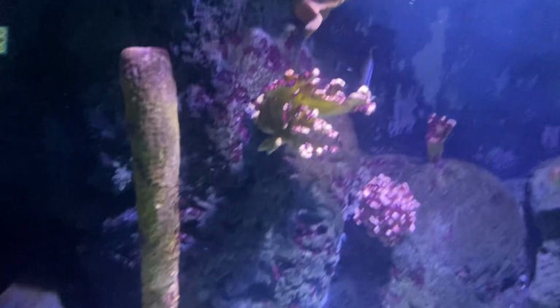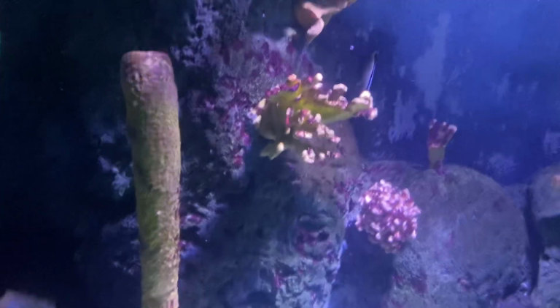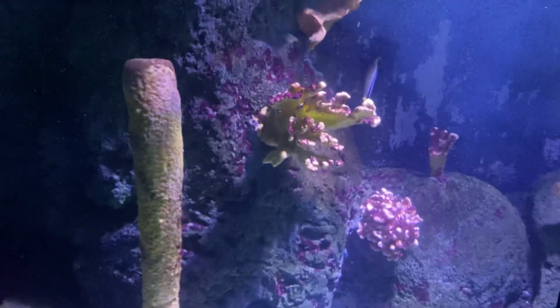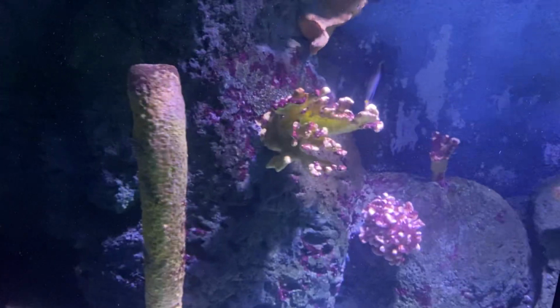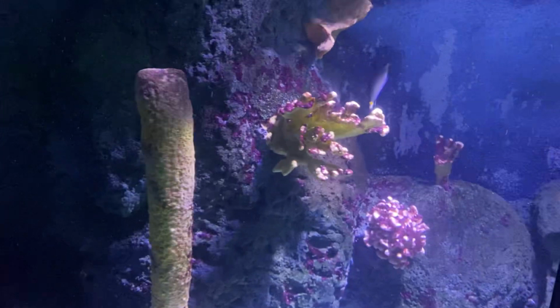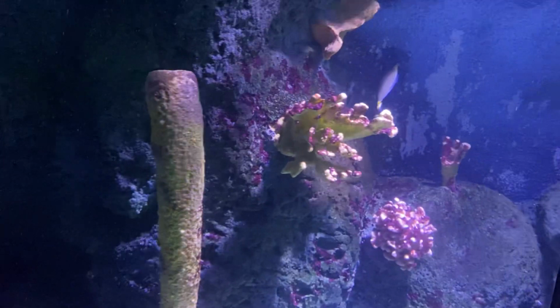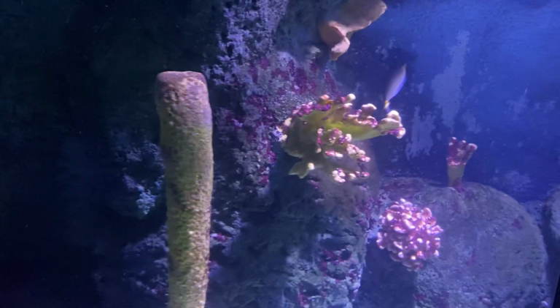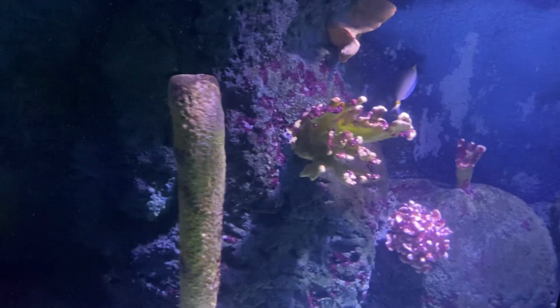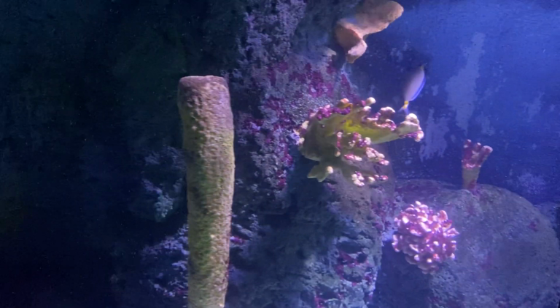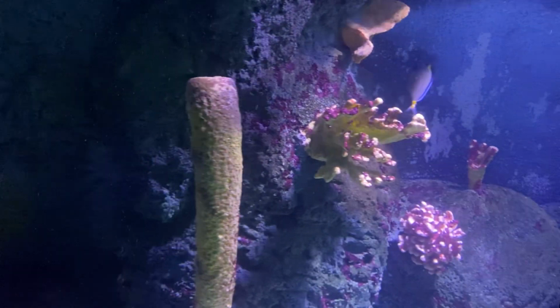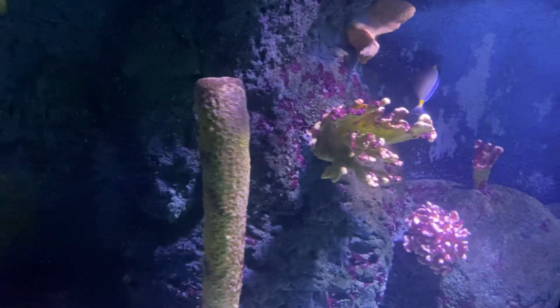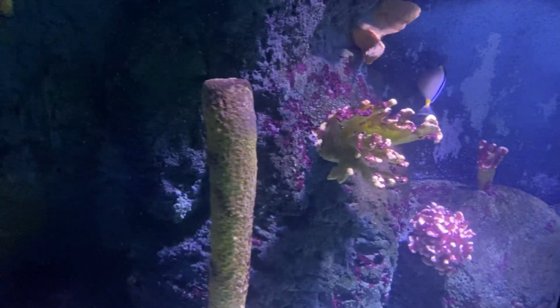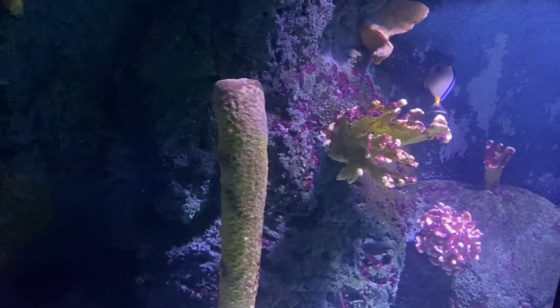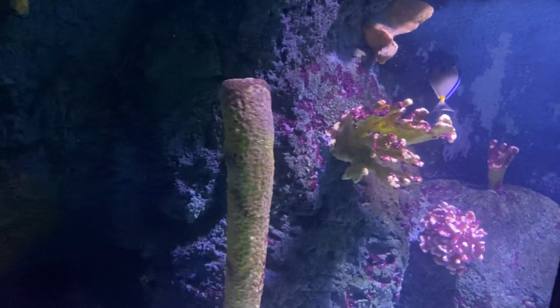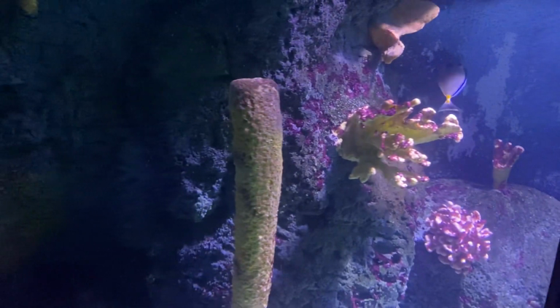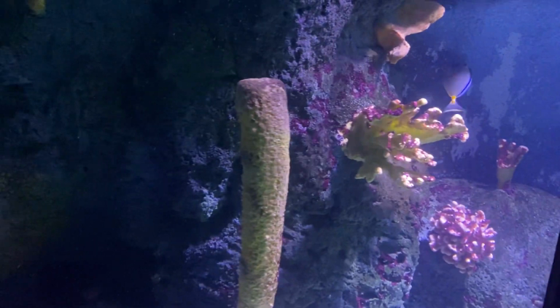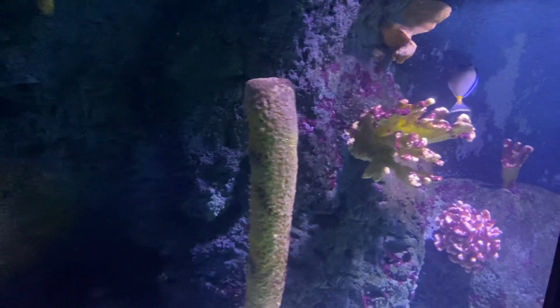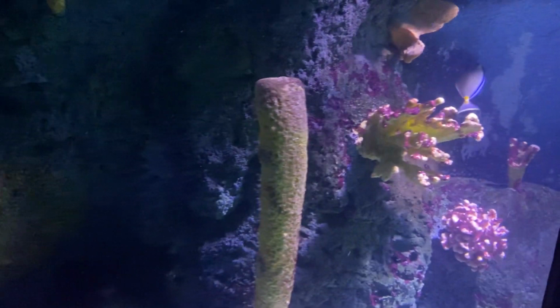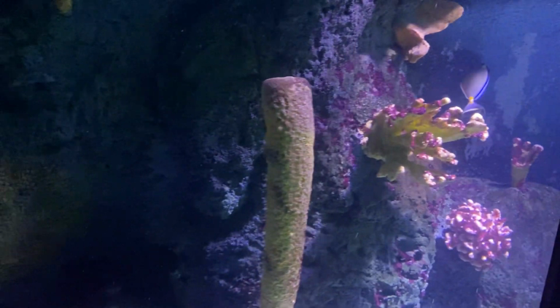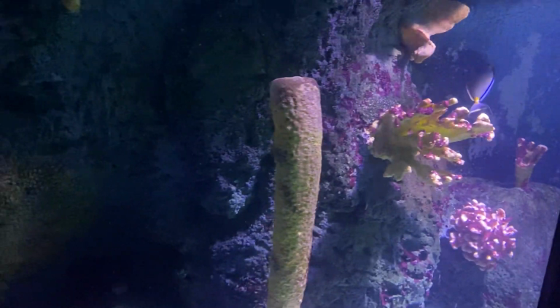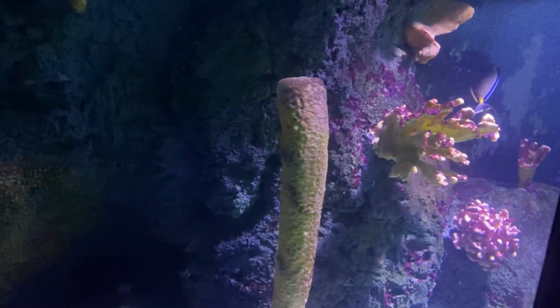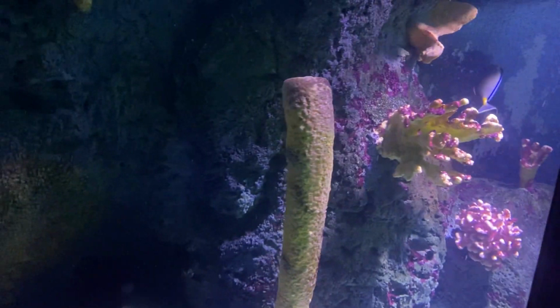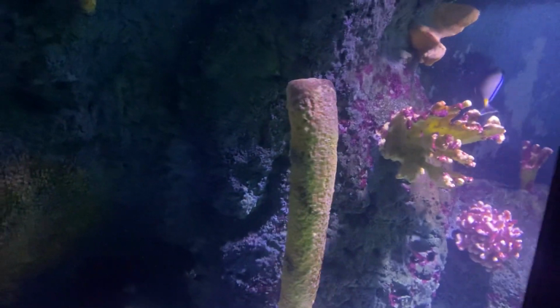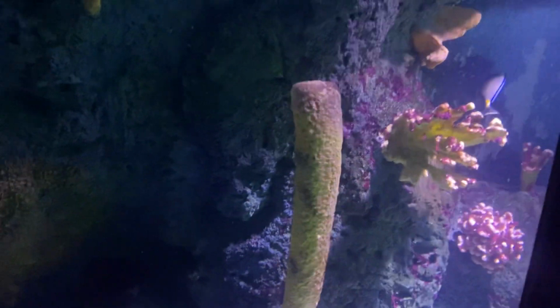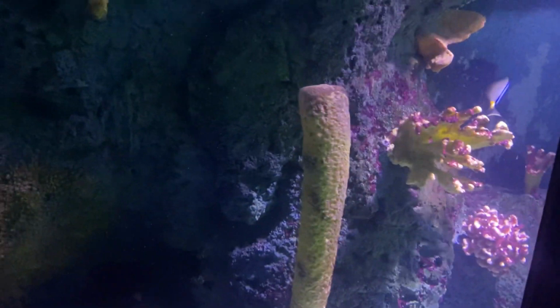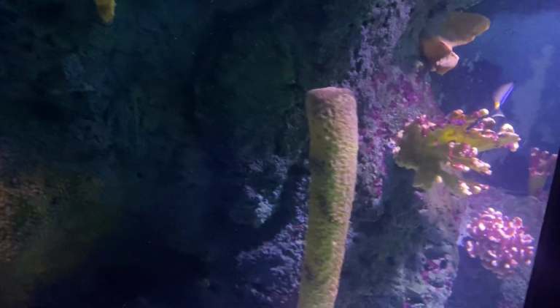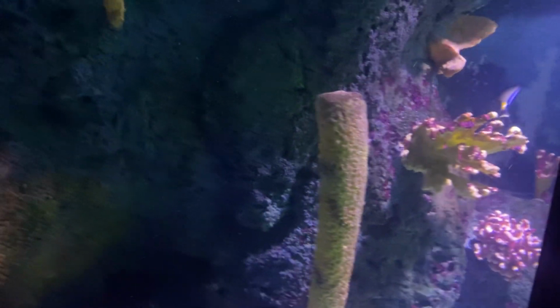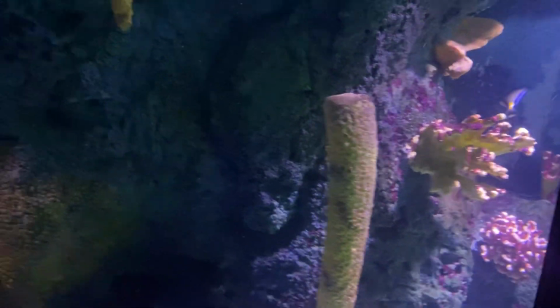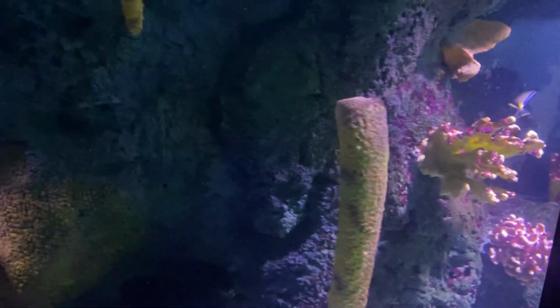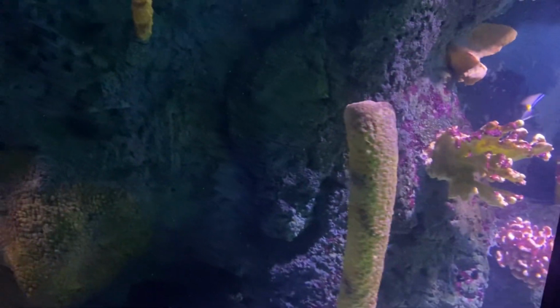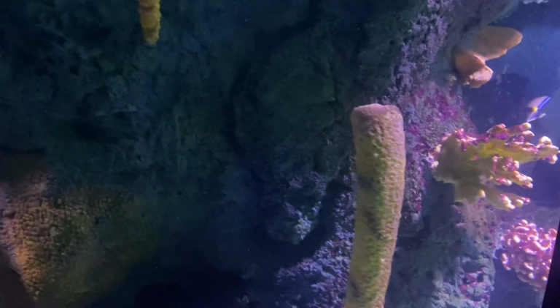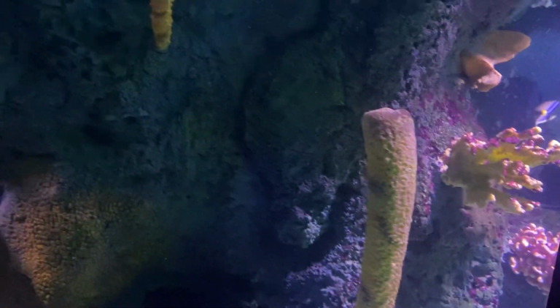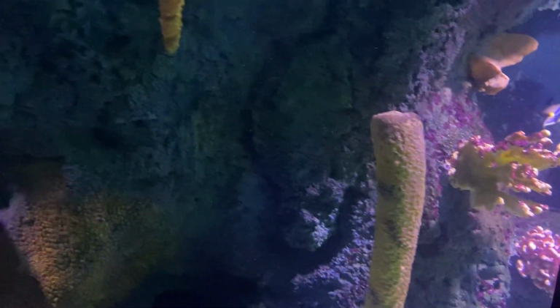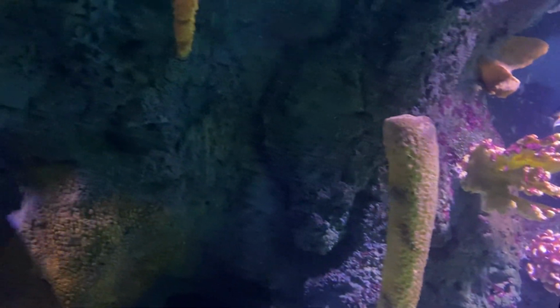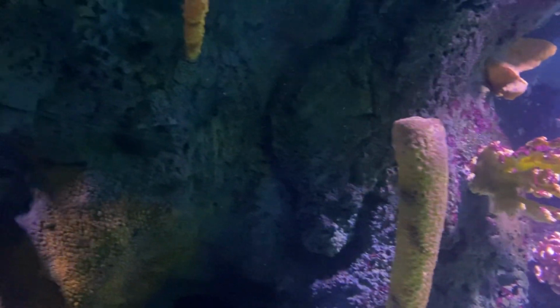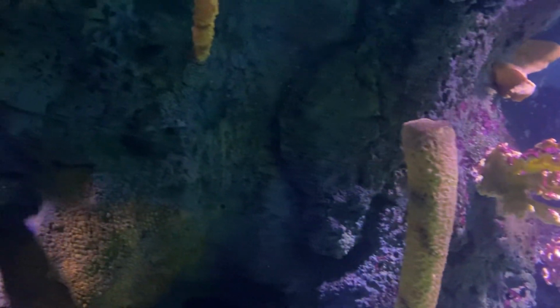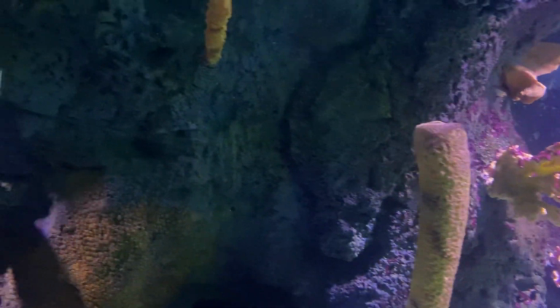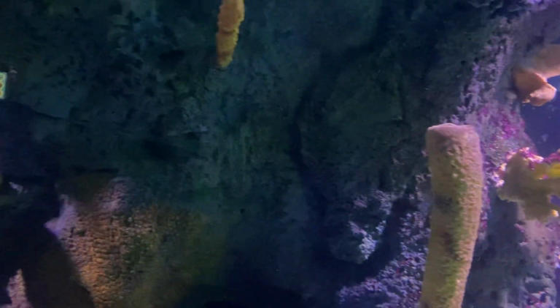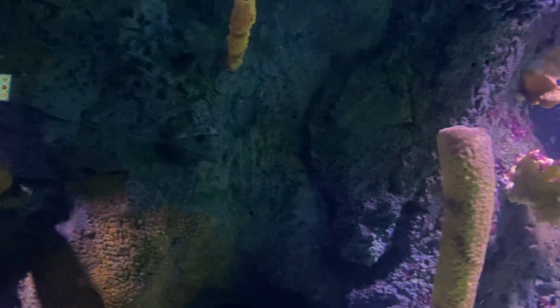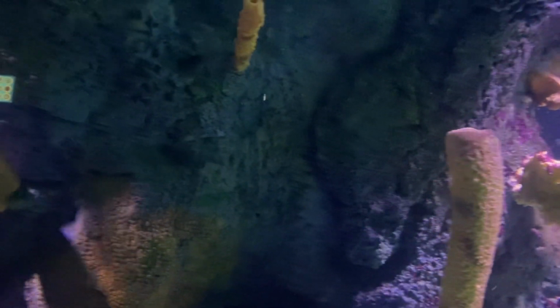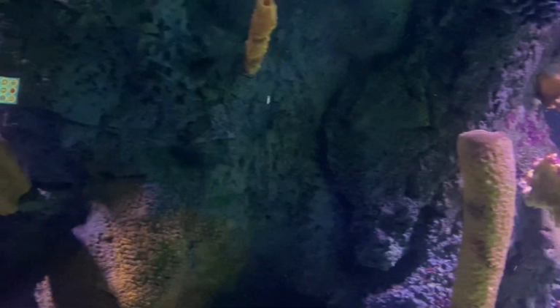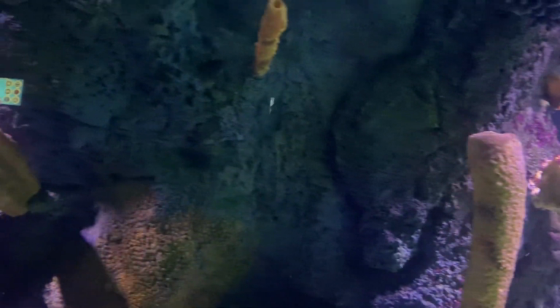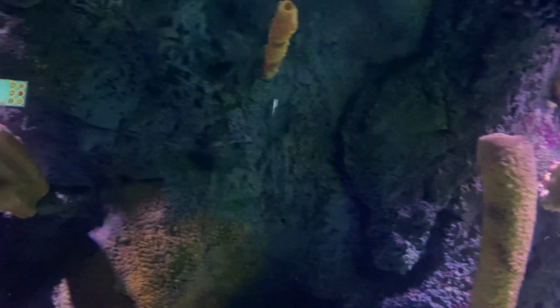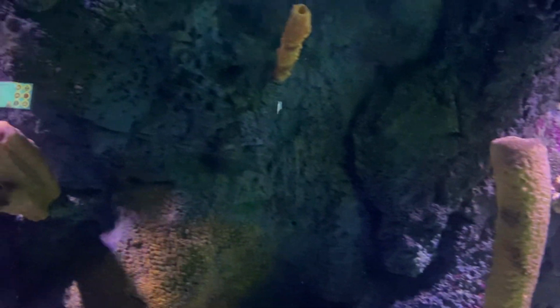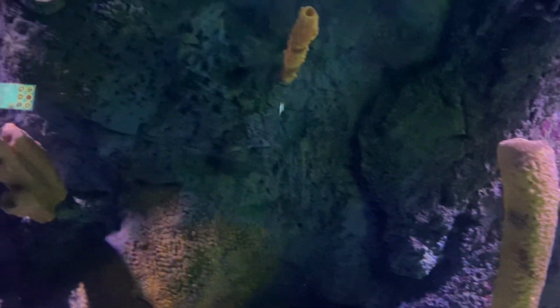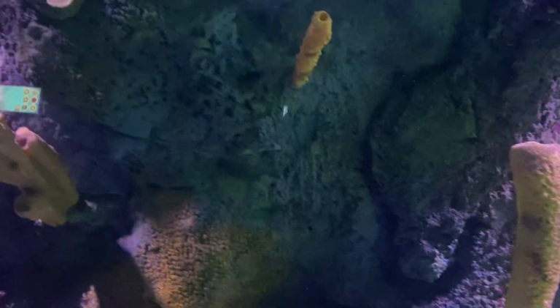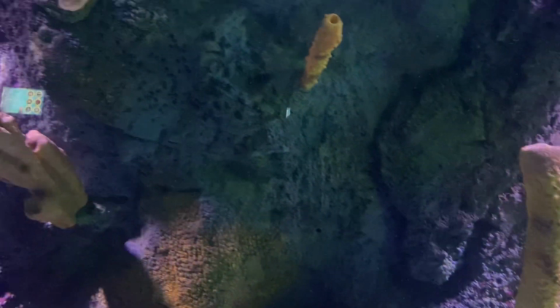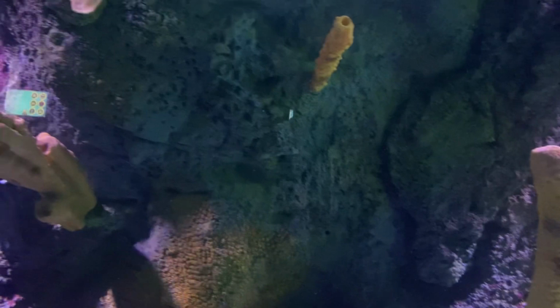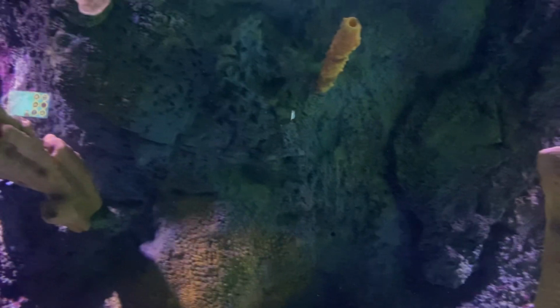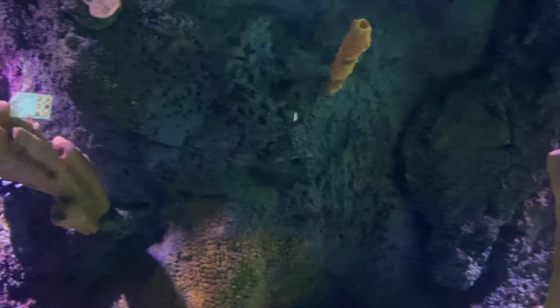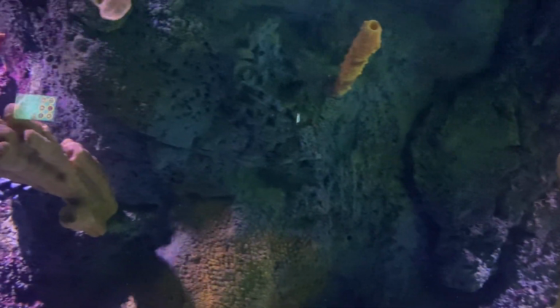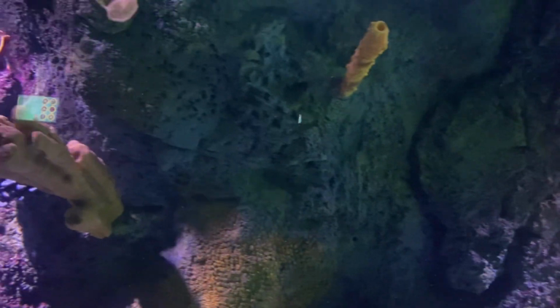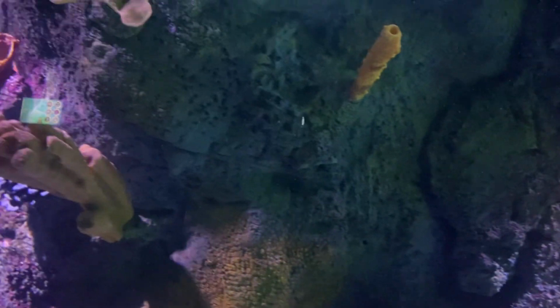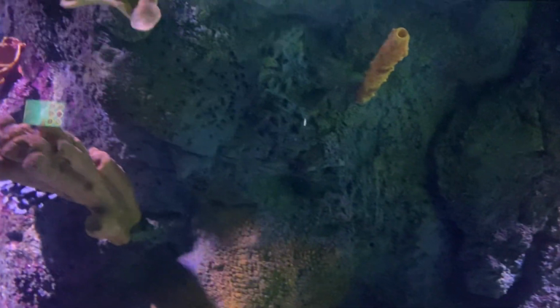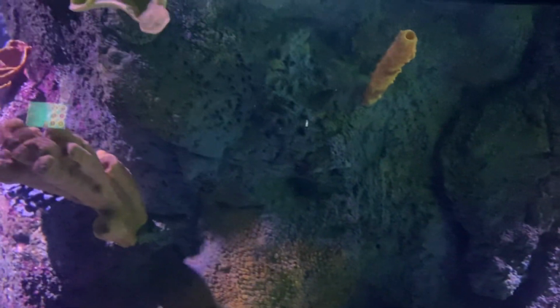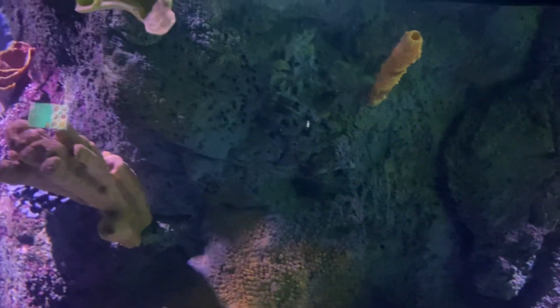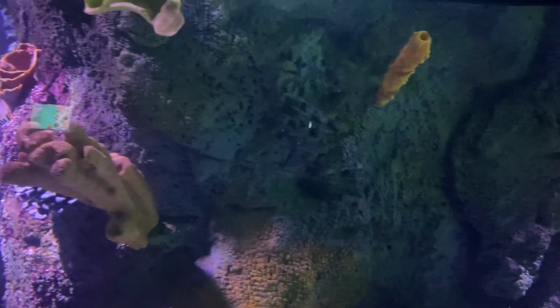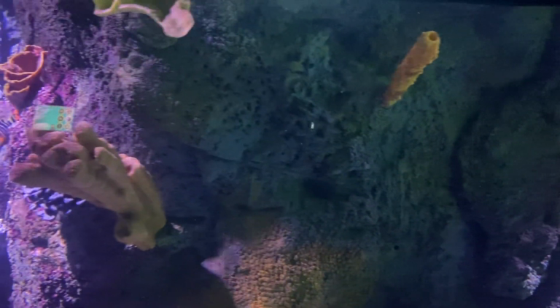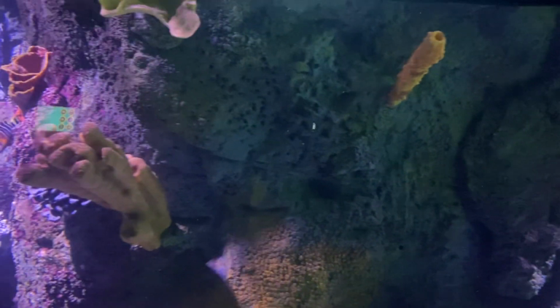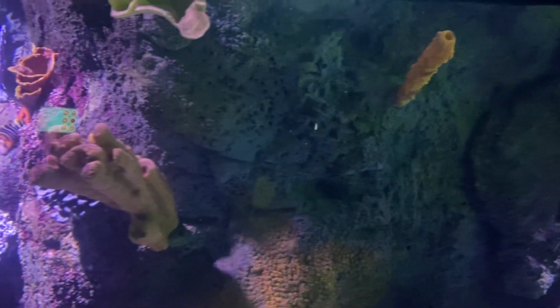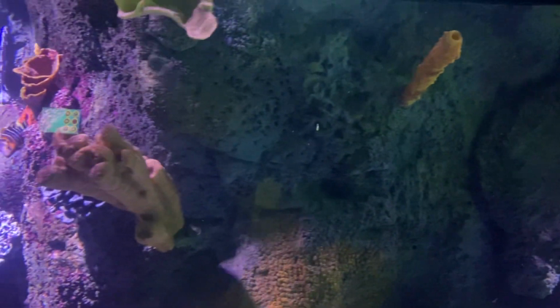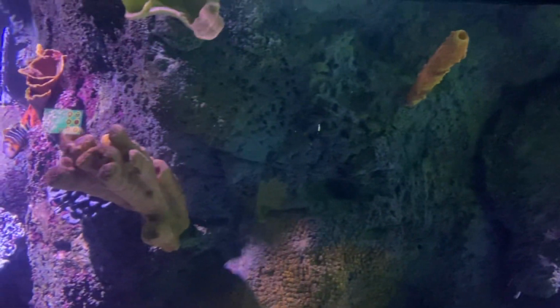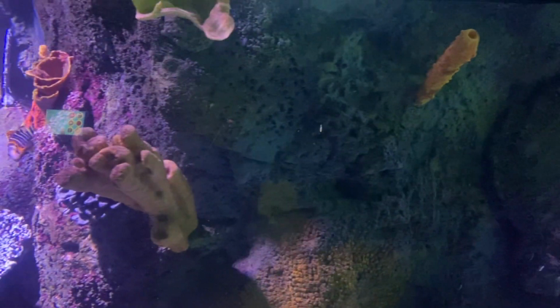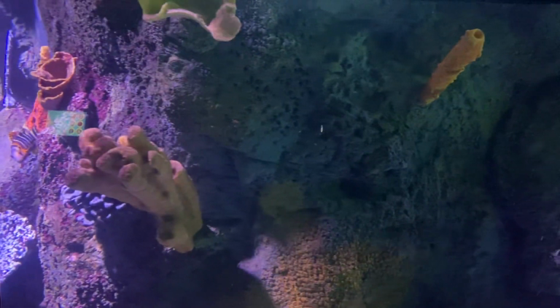We are now in the coral cave. Wow, there must be hundreds of fish here.